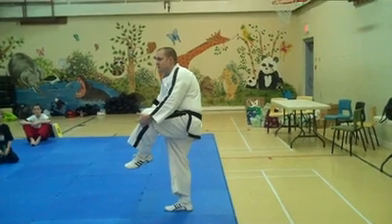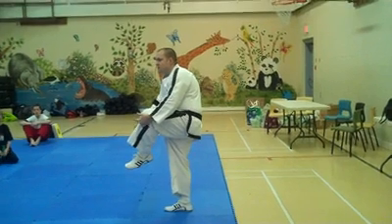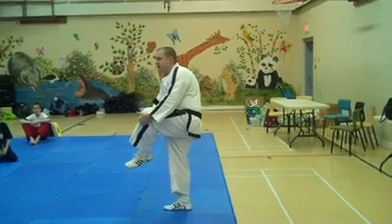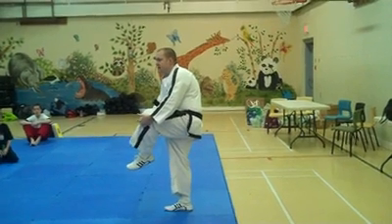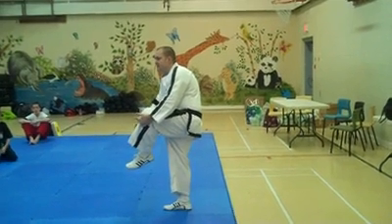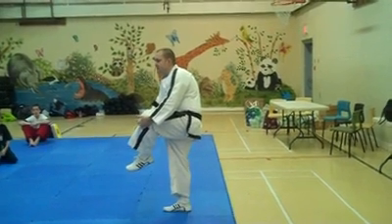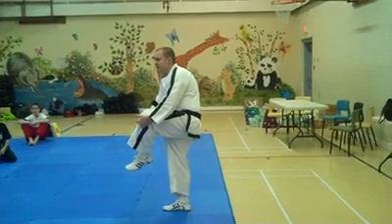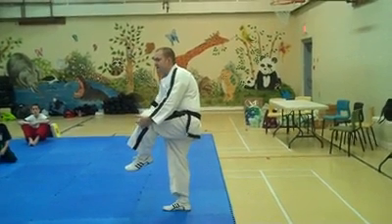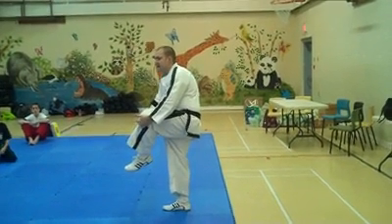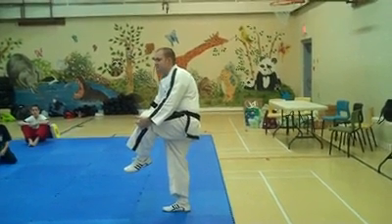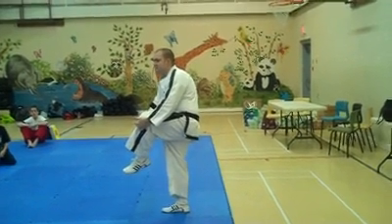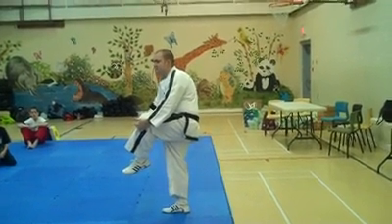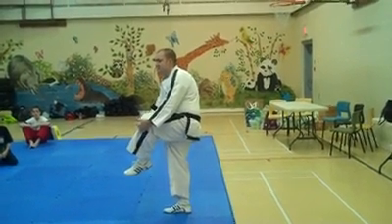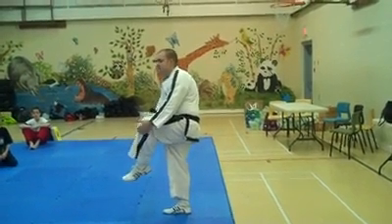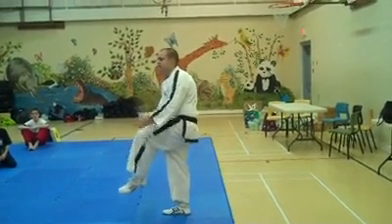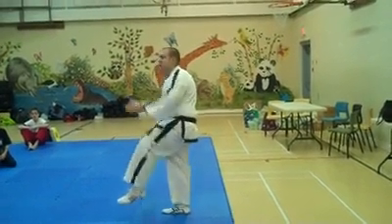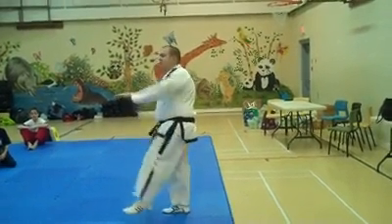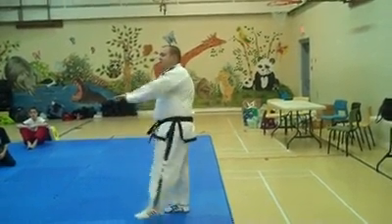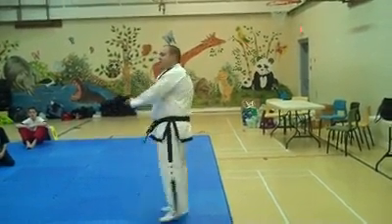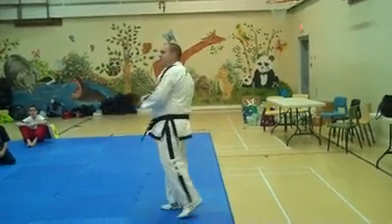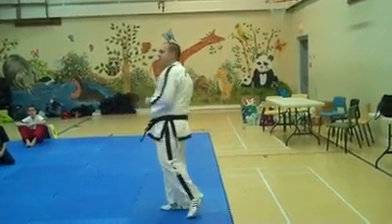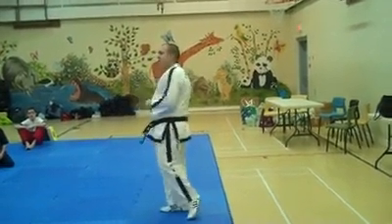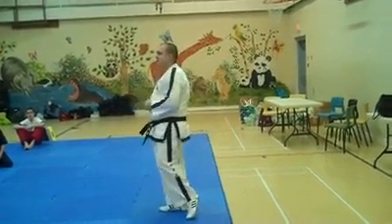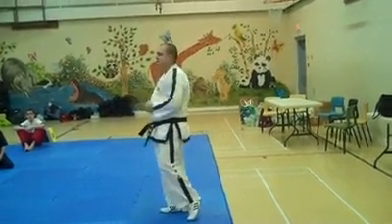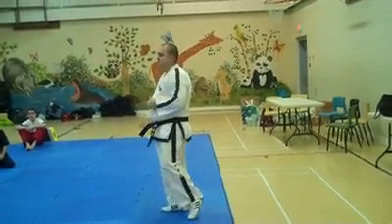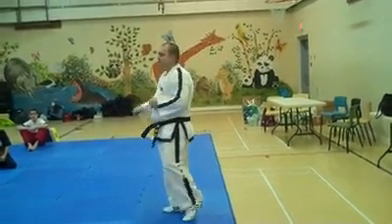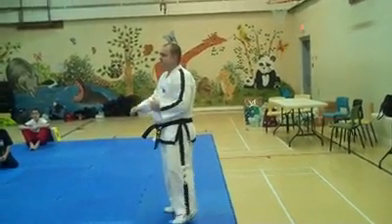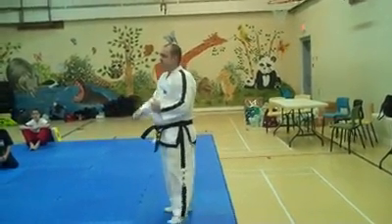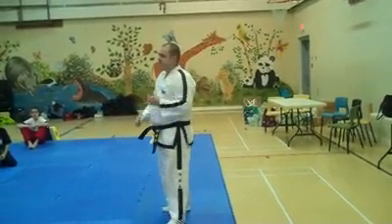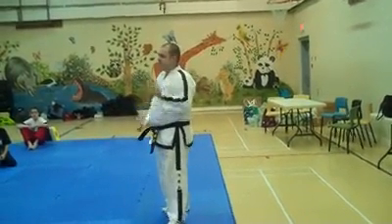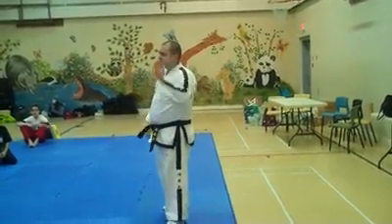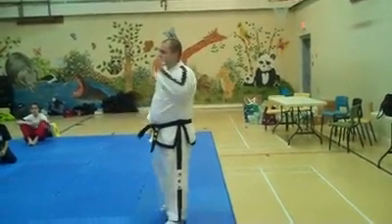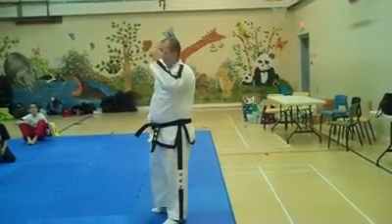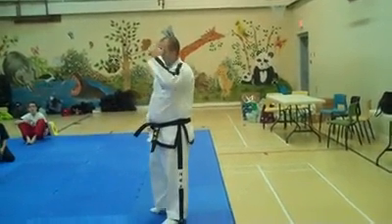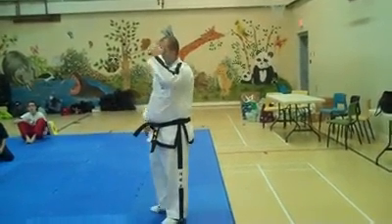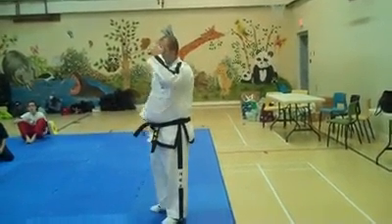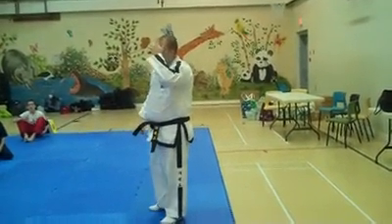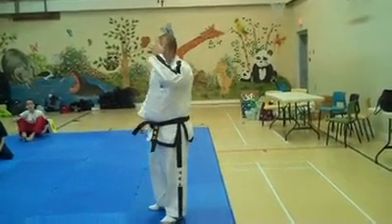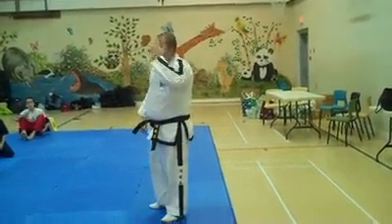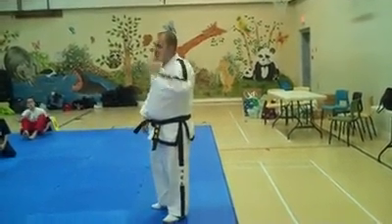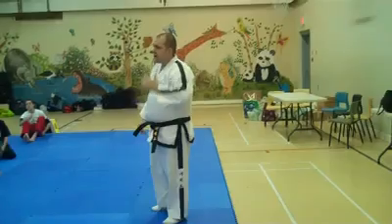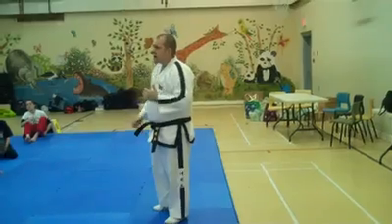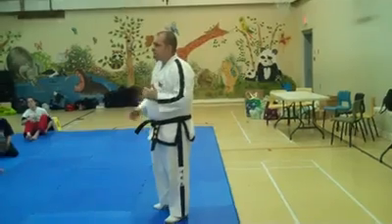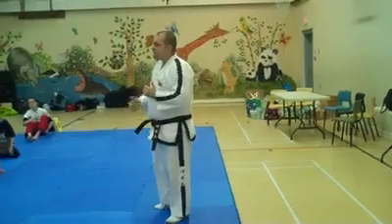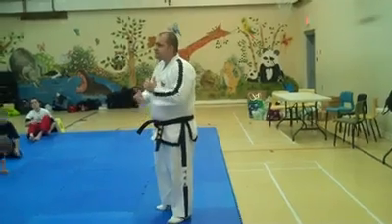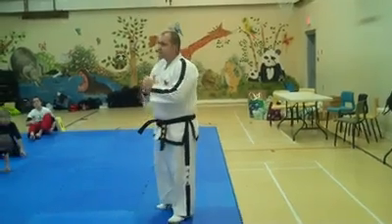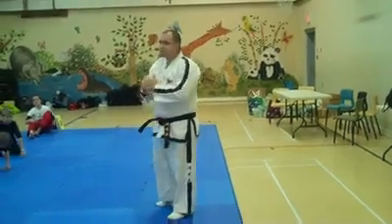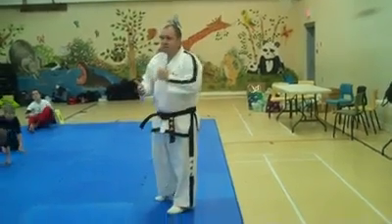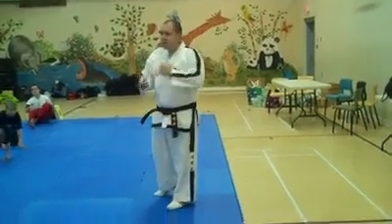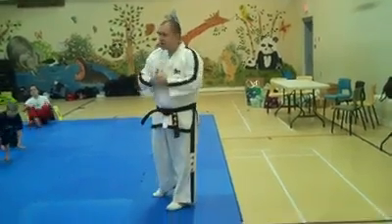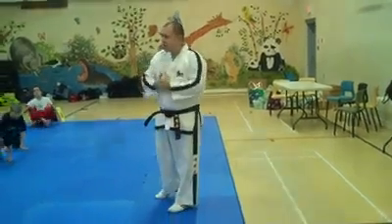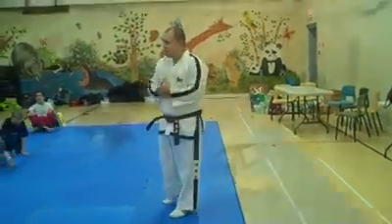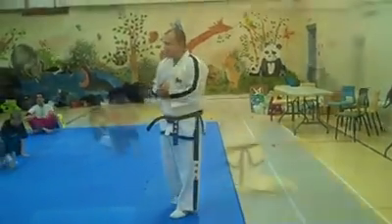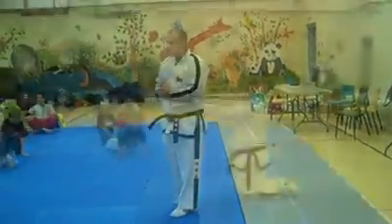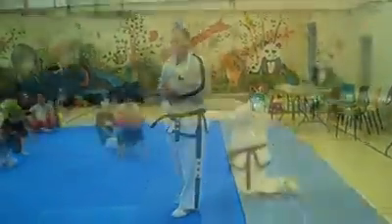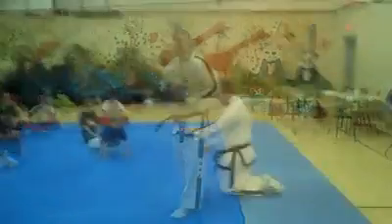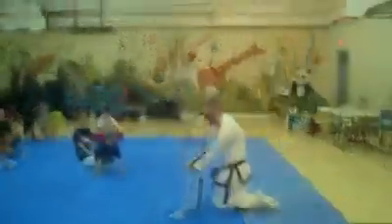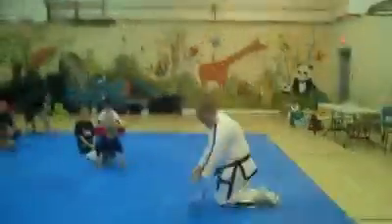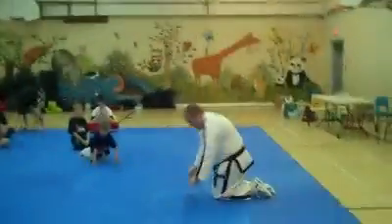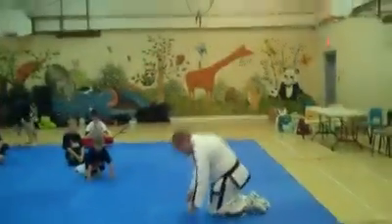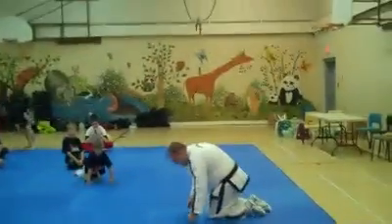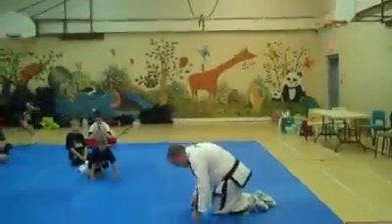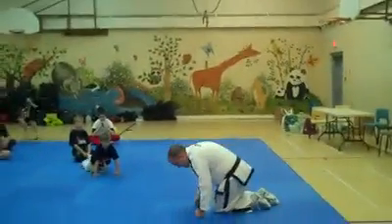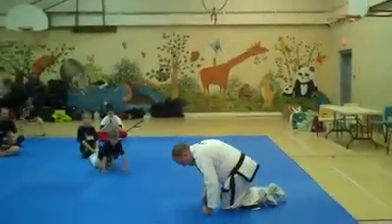I'm going to break down somebody's leg, hitting them, bringing them down — self-defense. Going back to the handle, sideways.